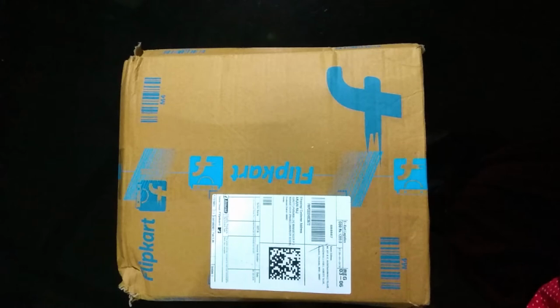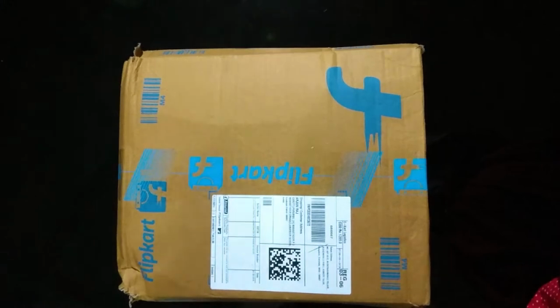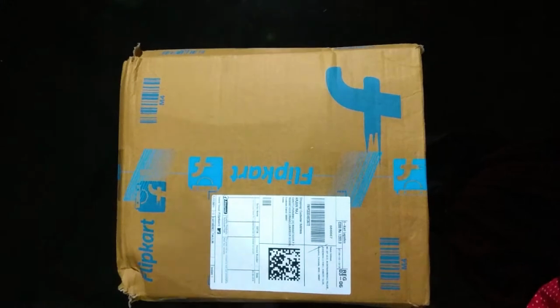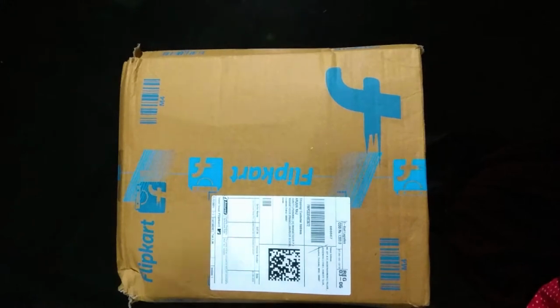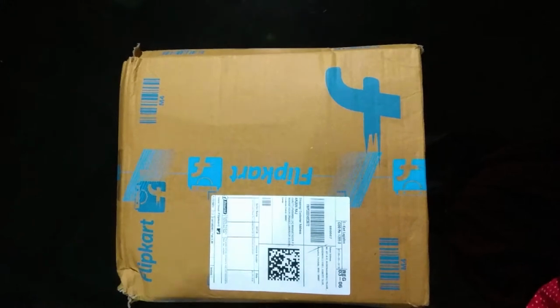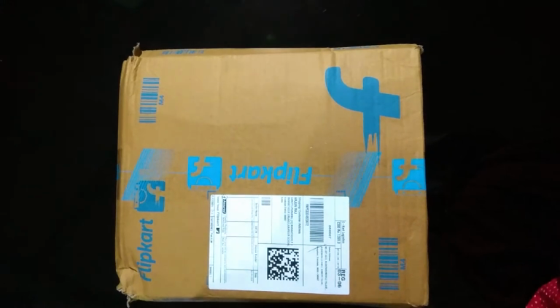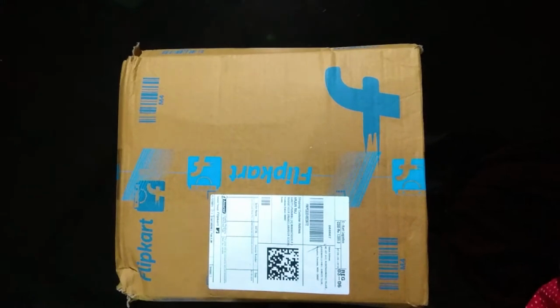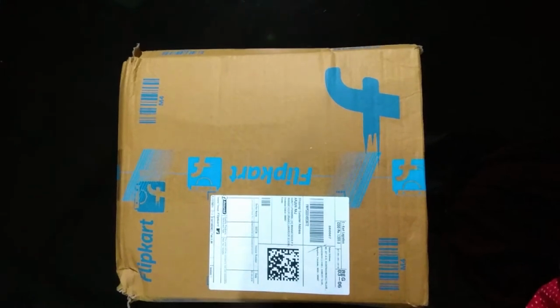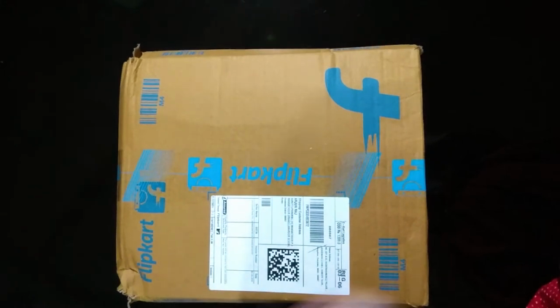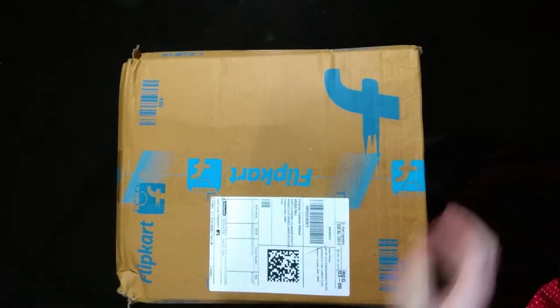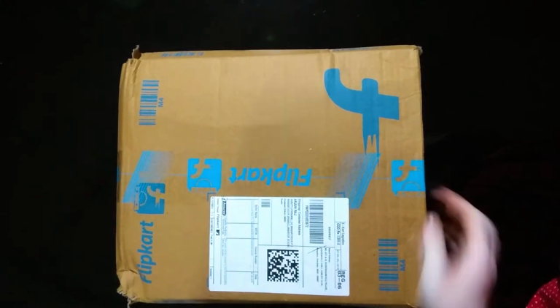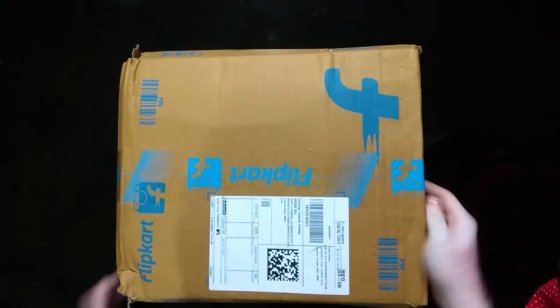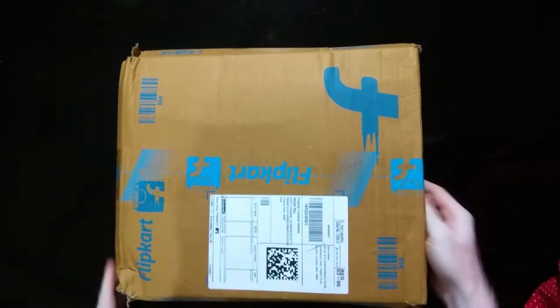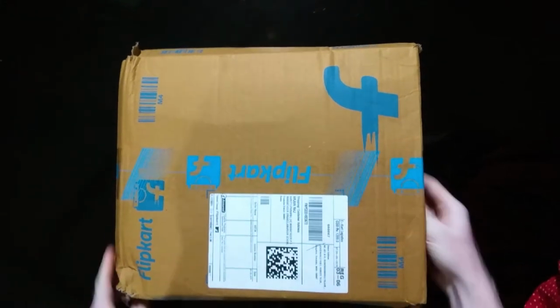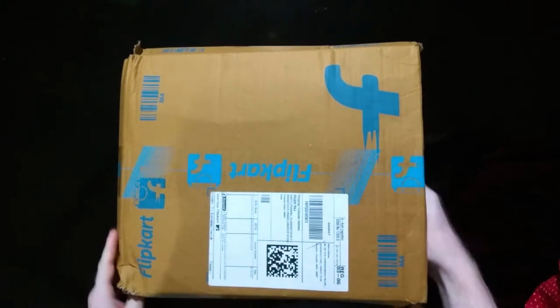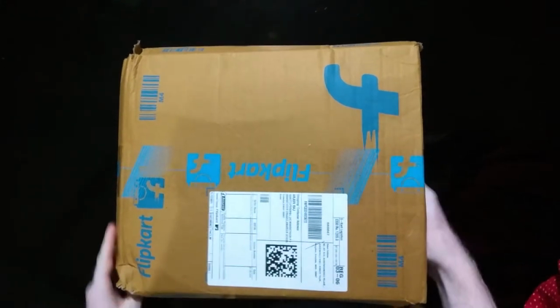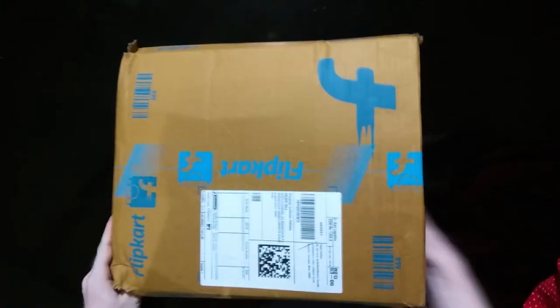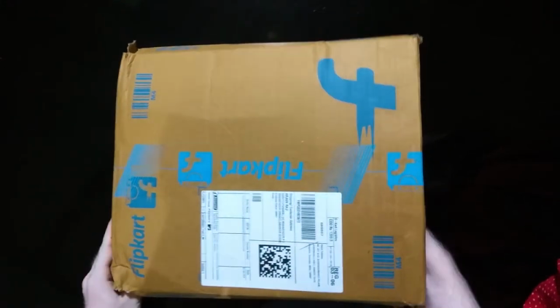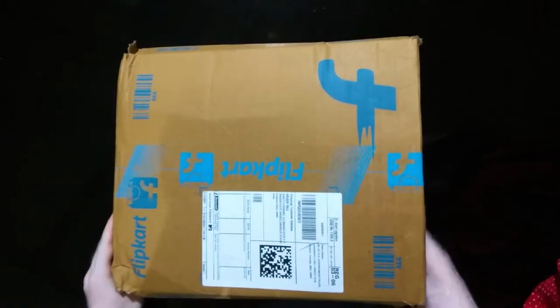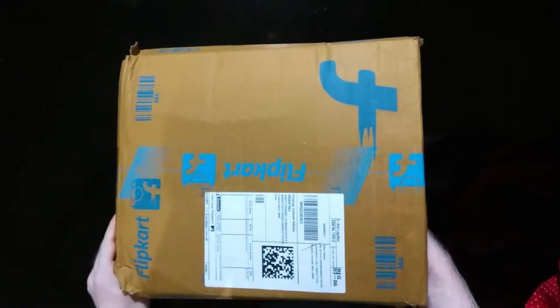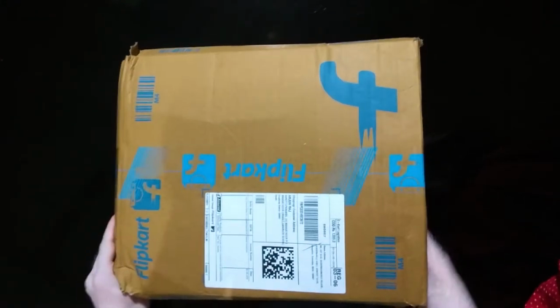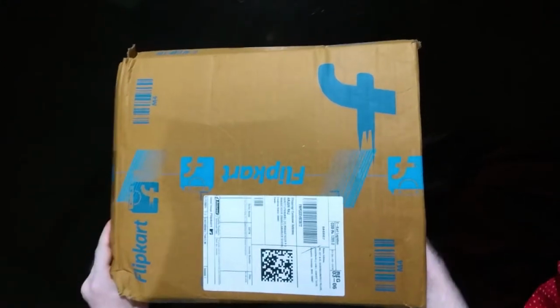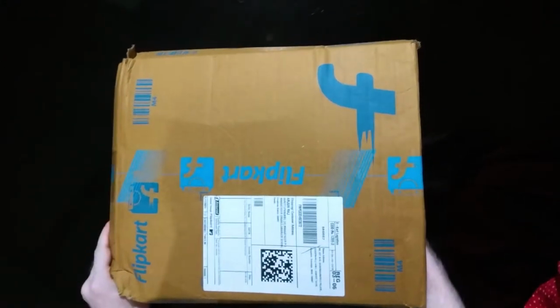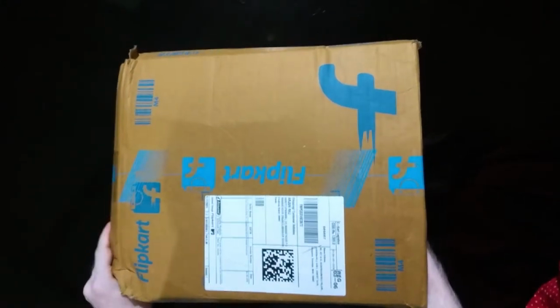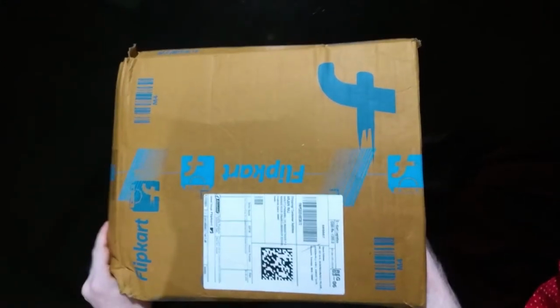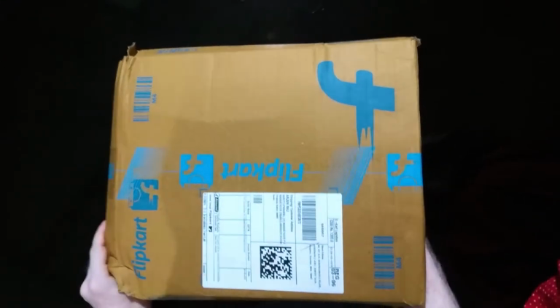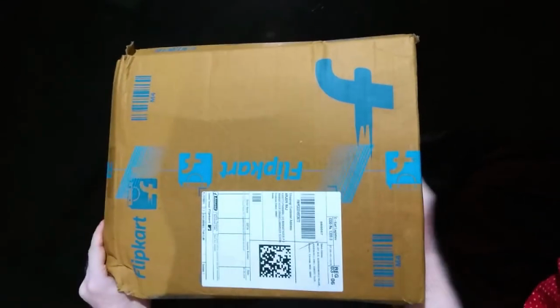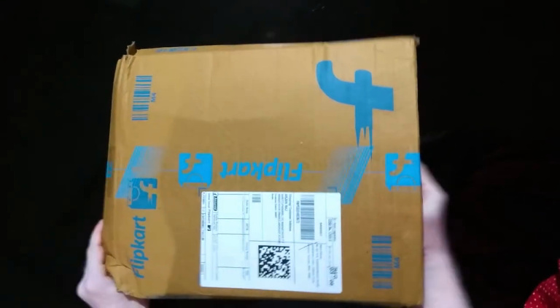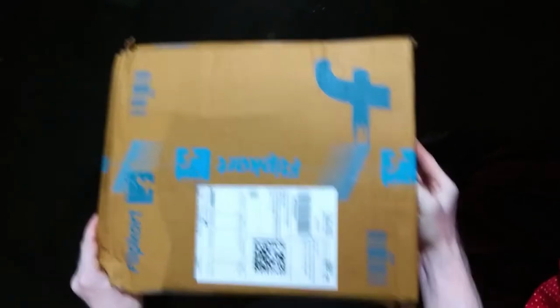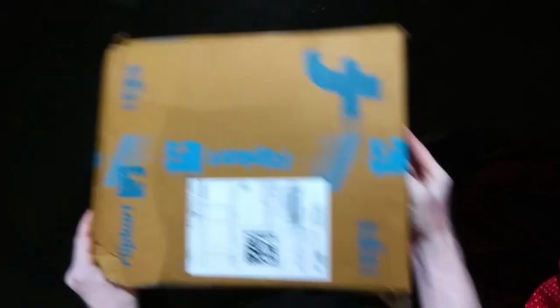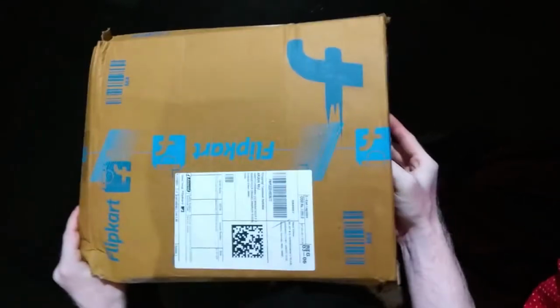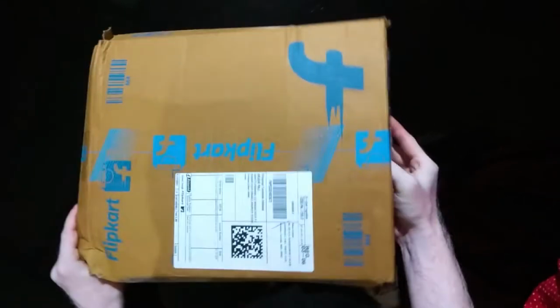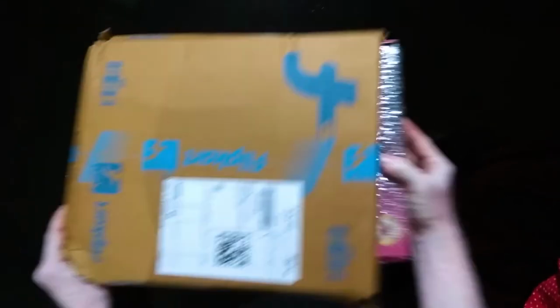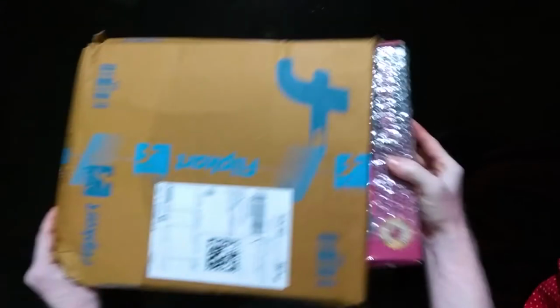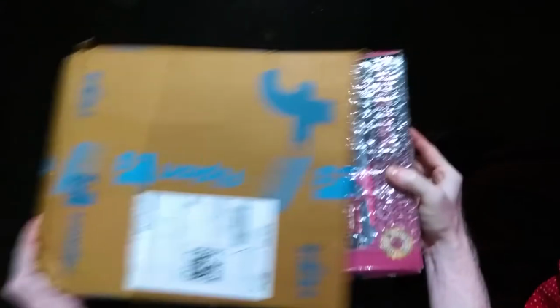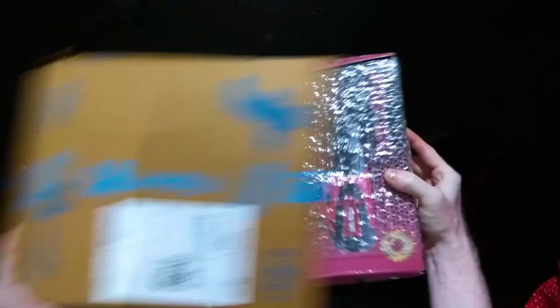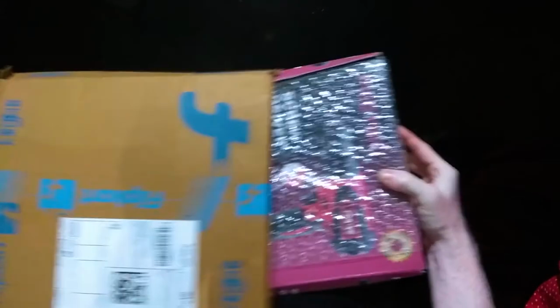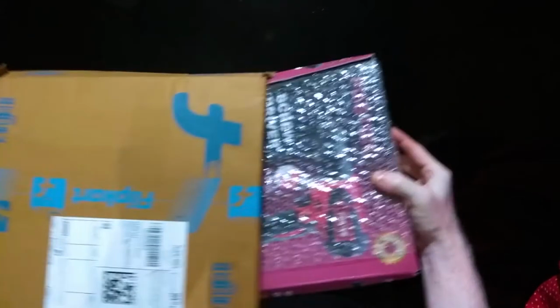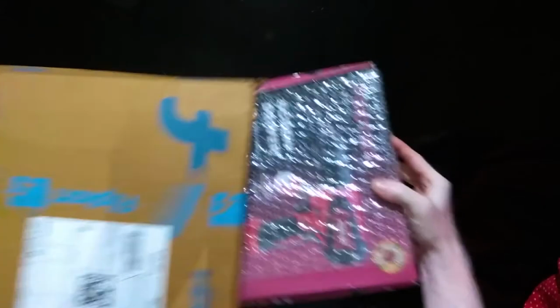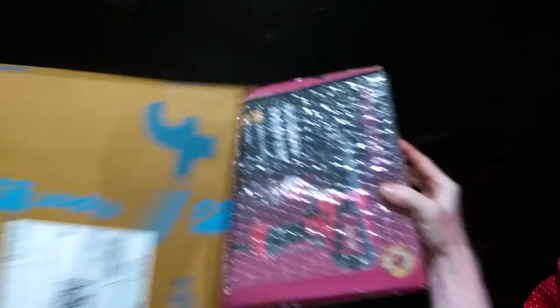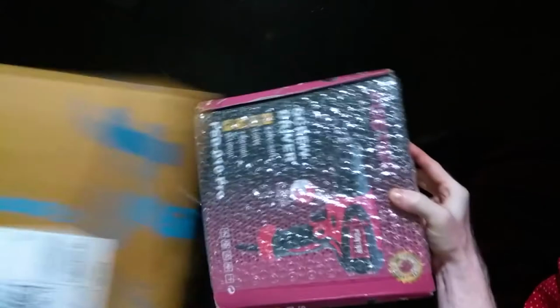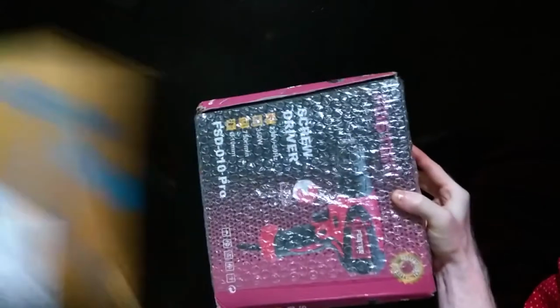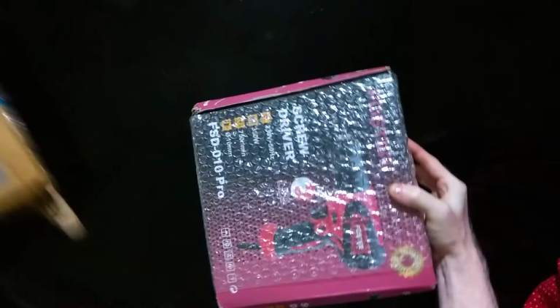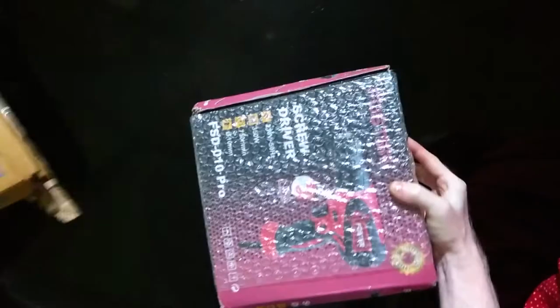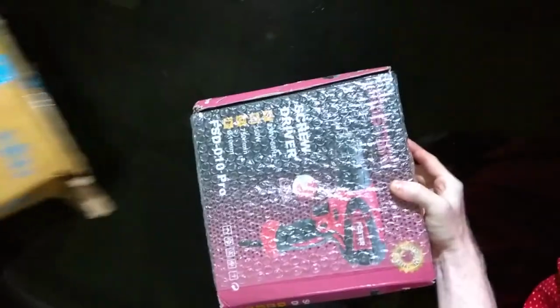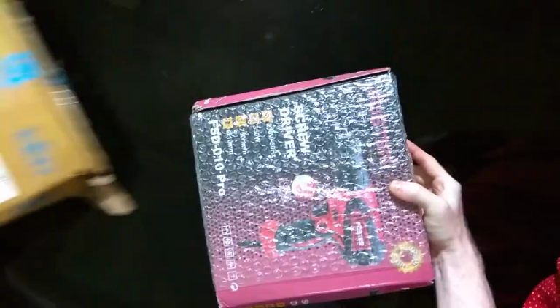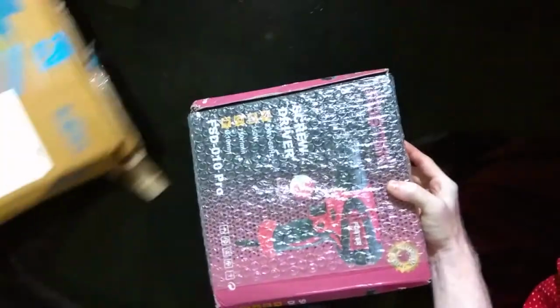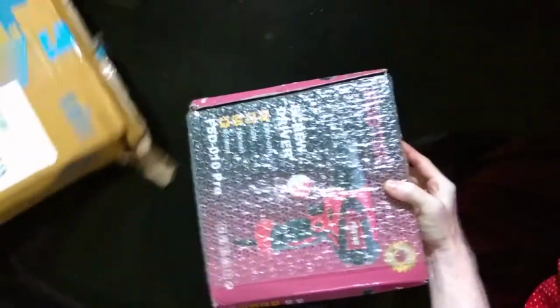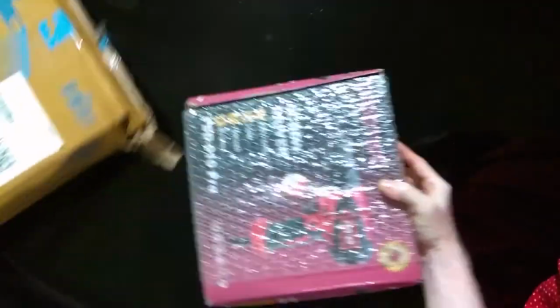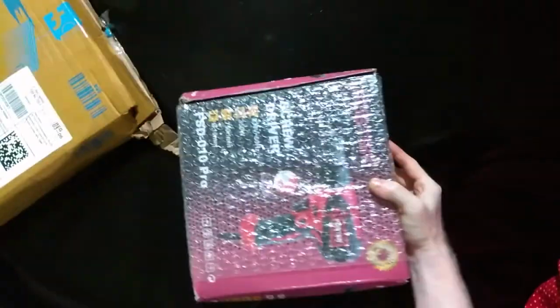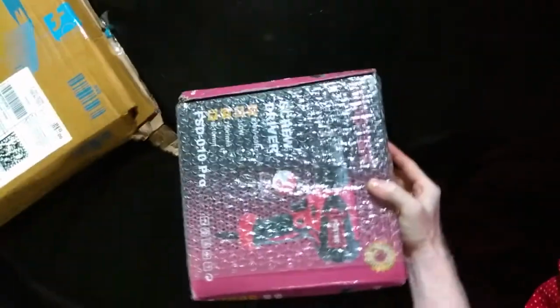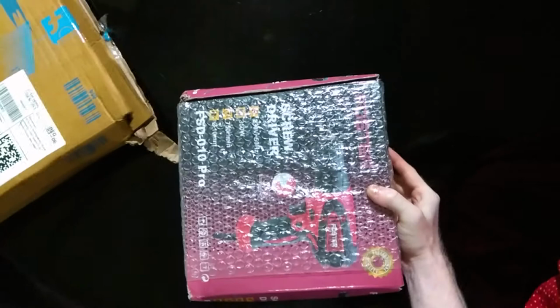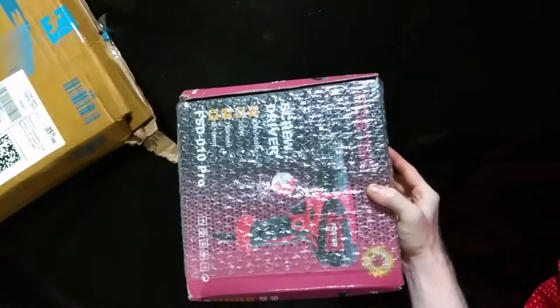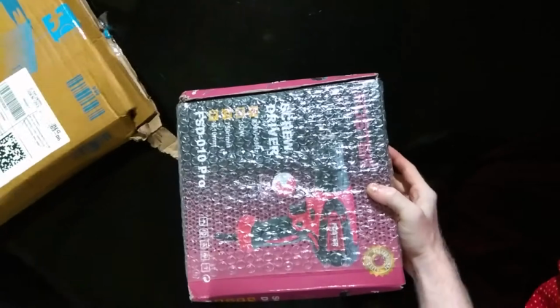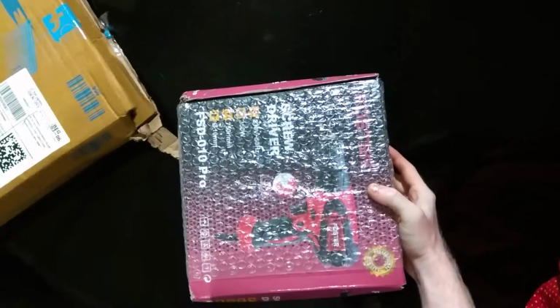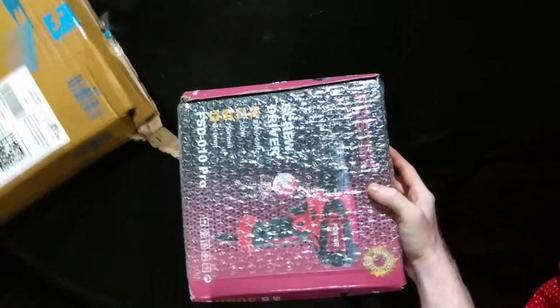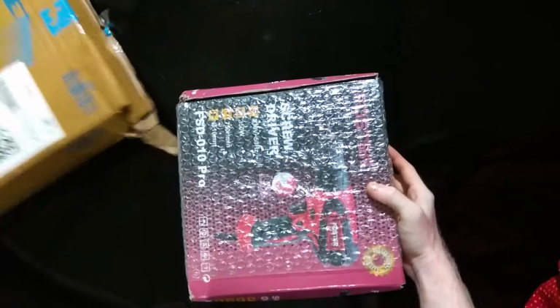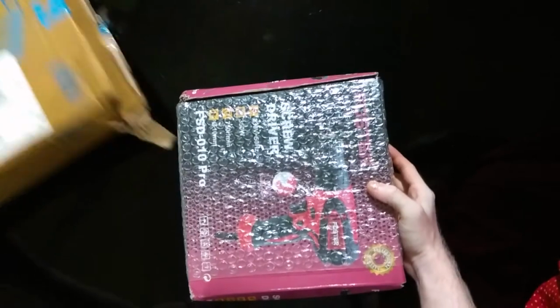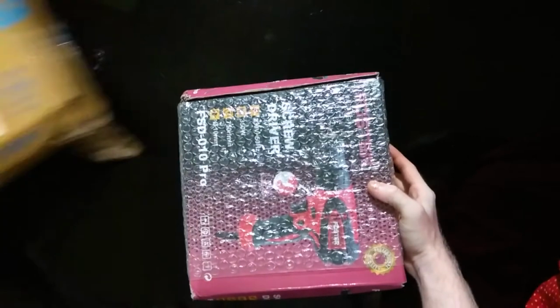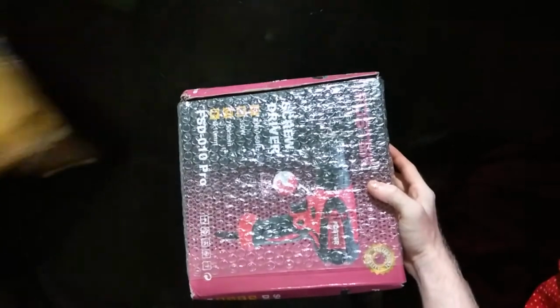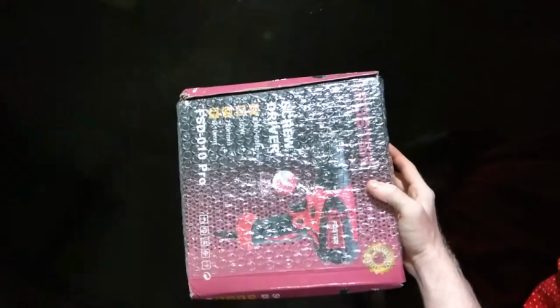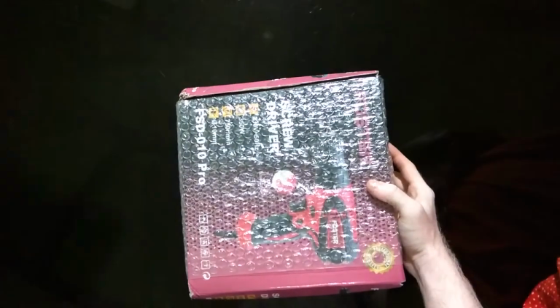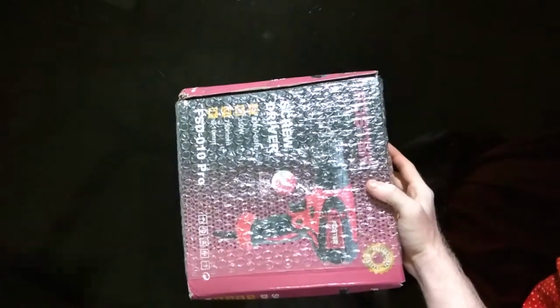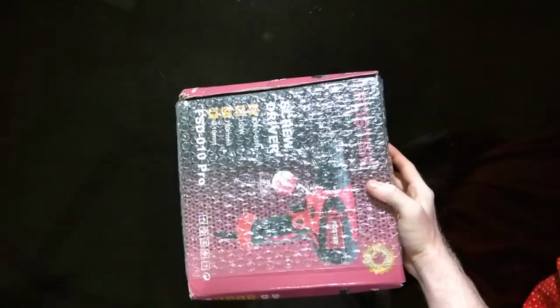Hi friends, I am Arjun. I am doing an unboxing and review. My name is Forster. It is a screwdriver drilling machine.